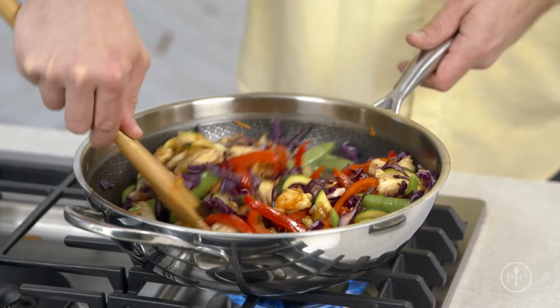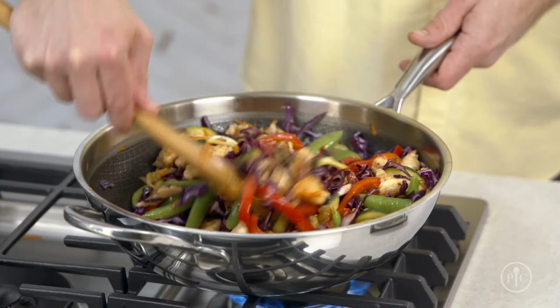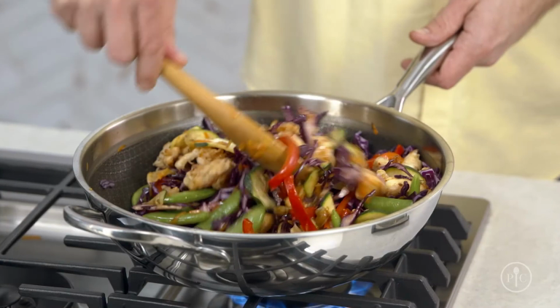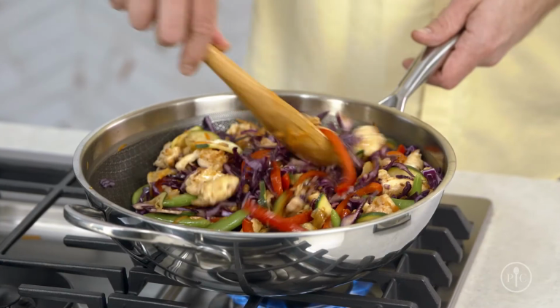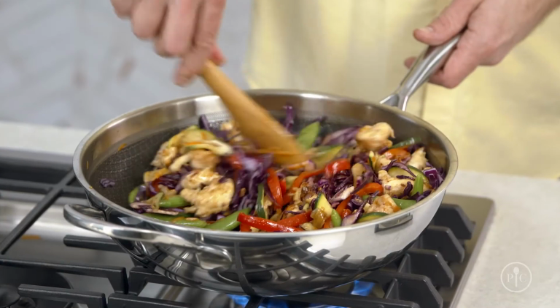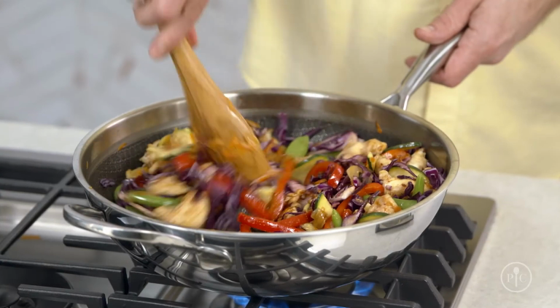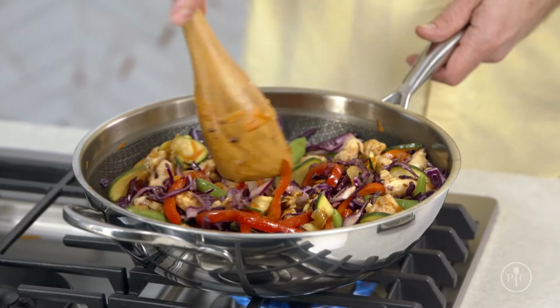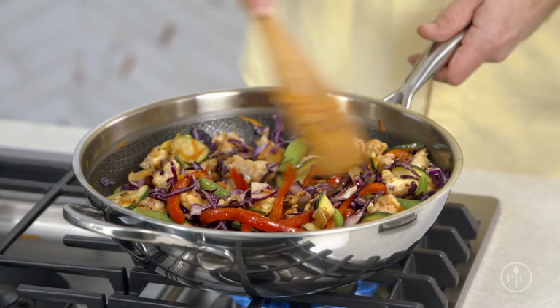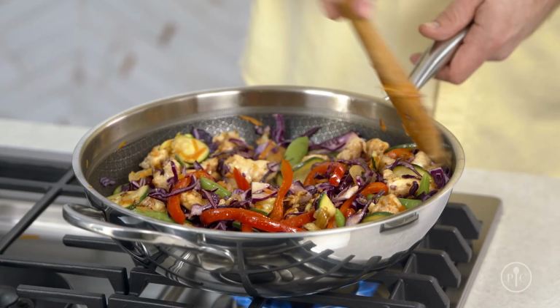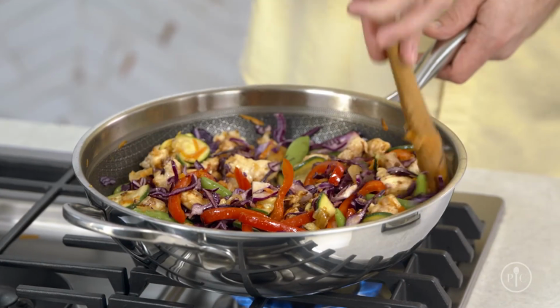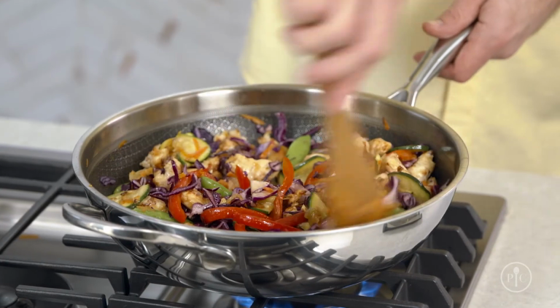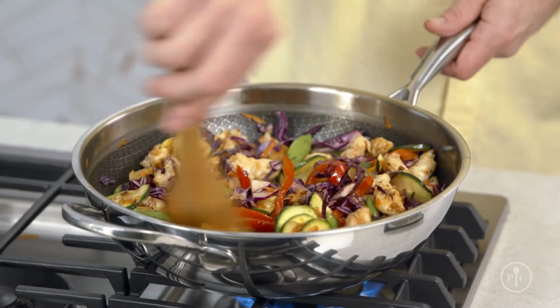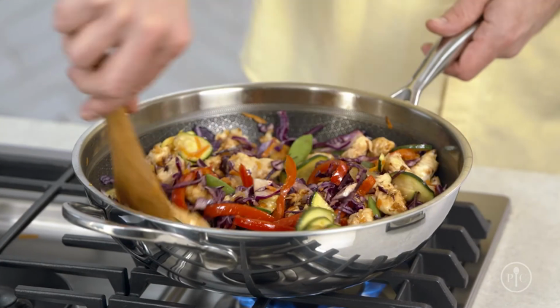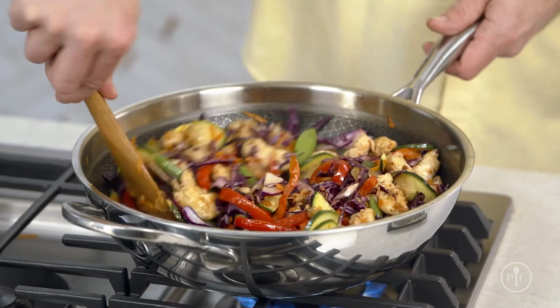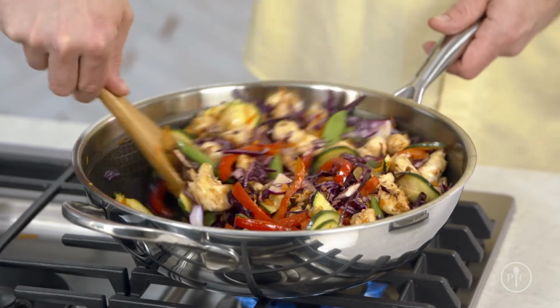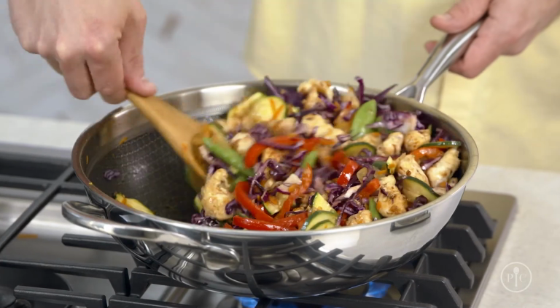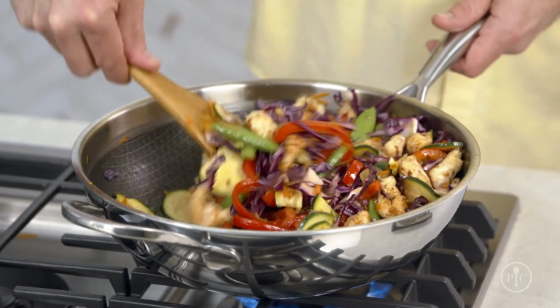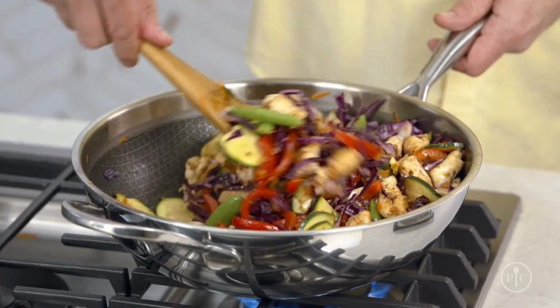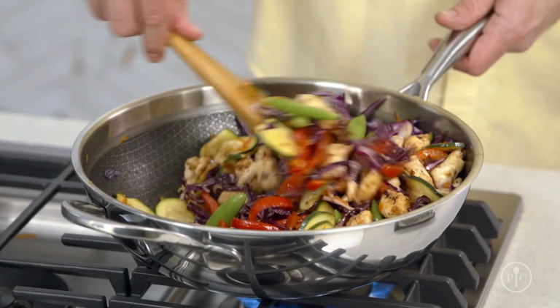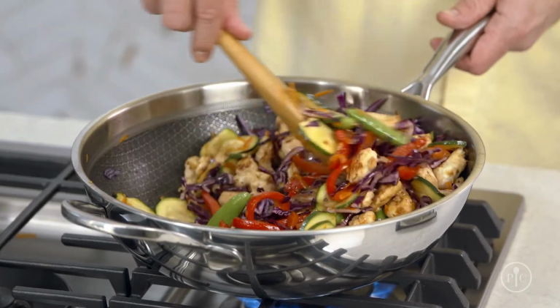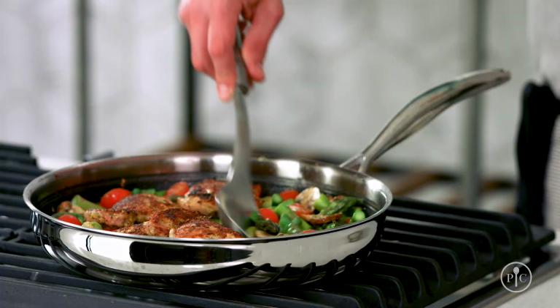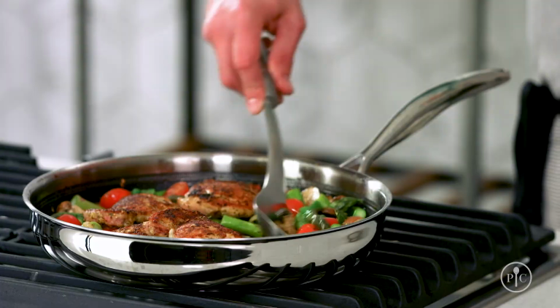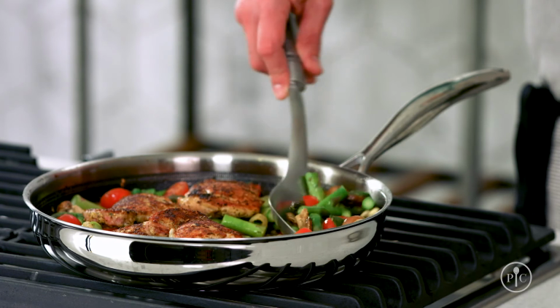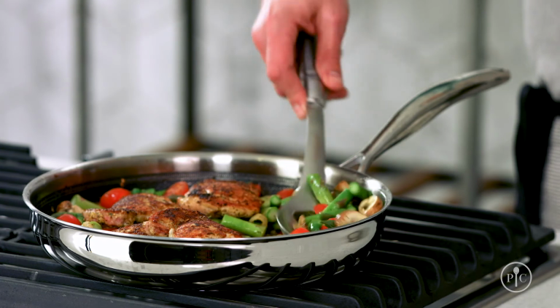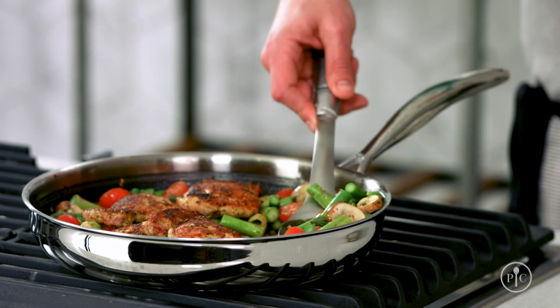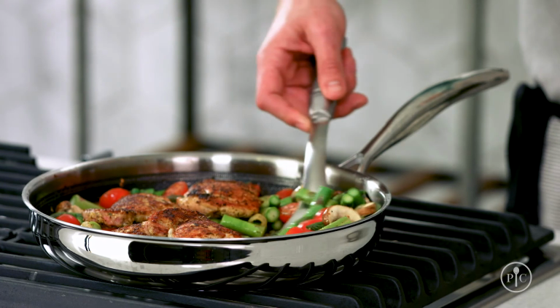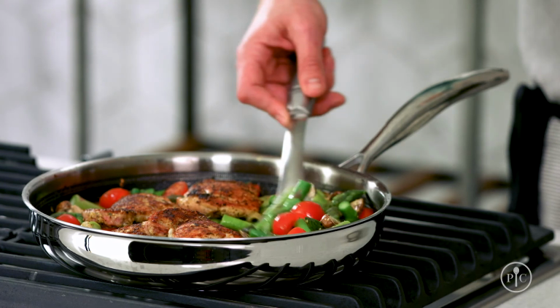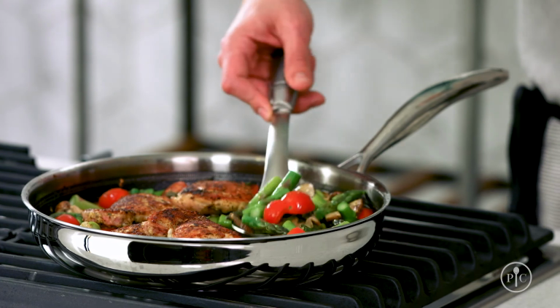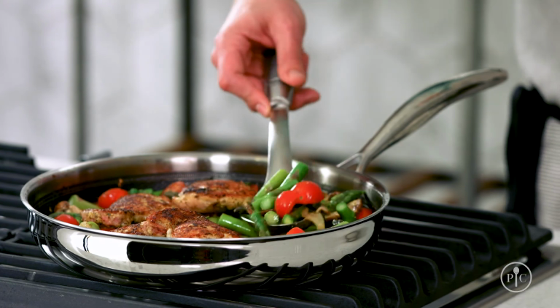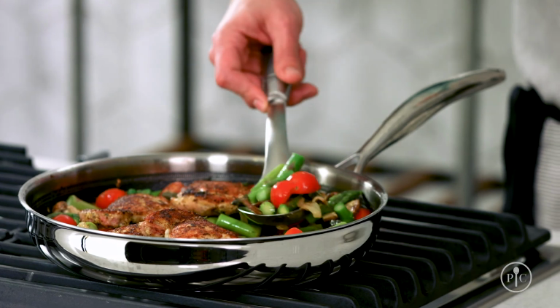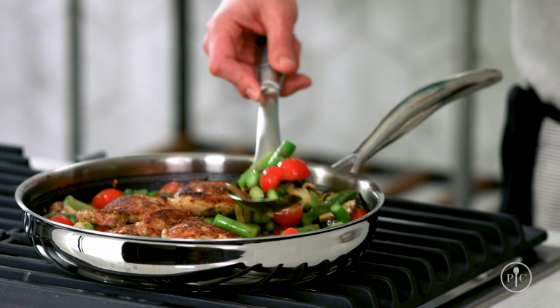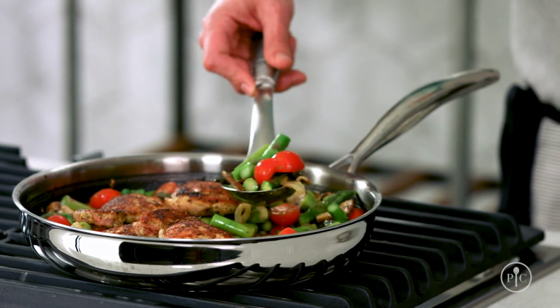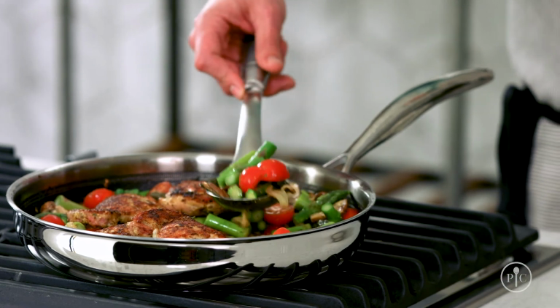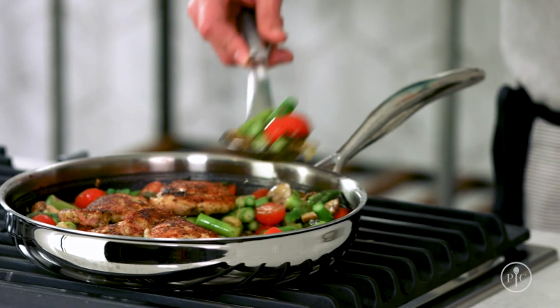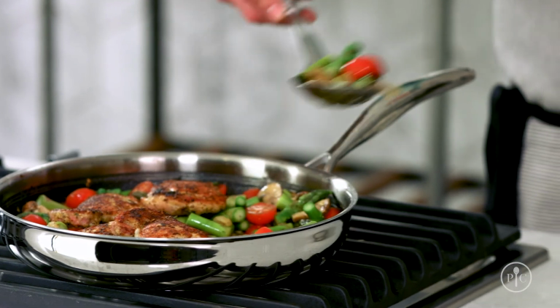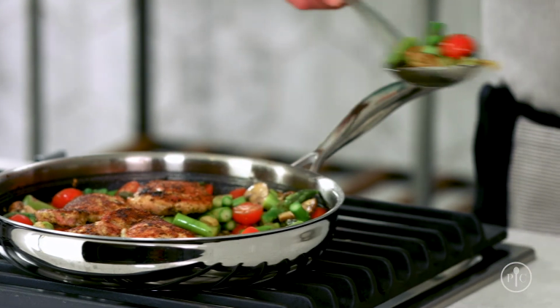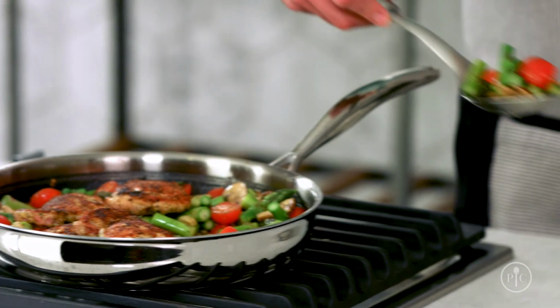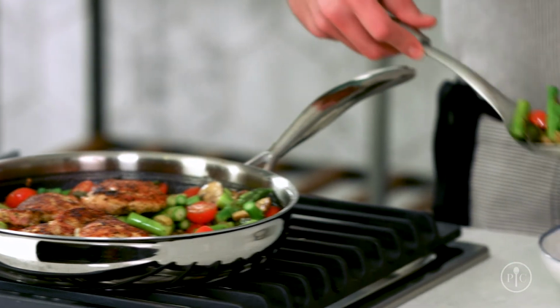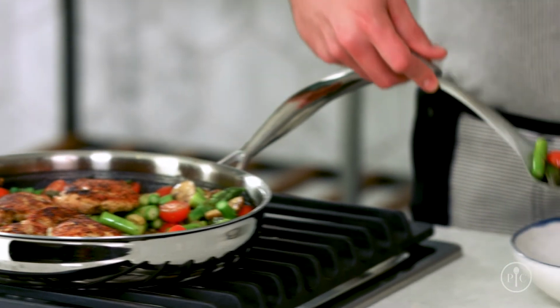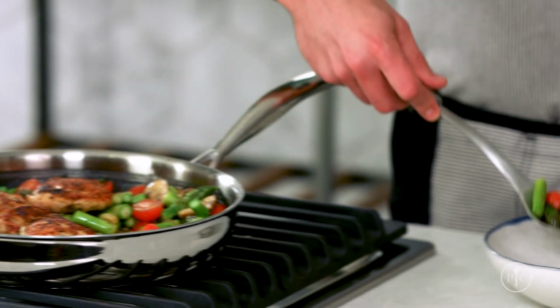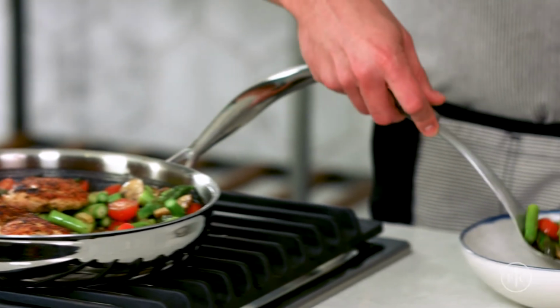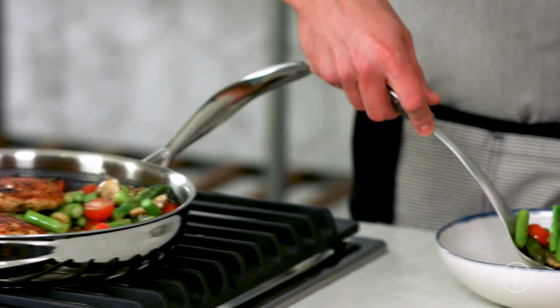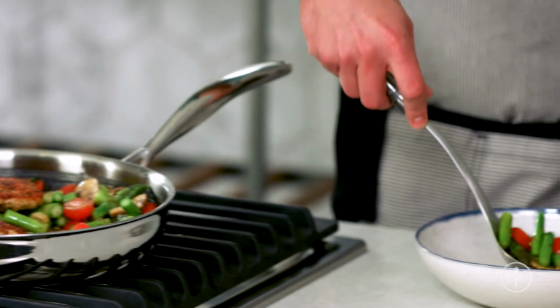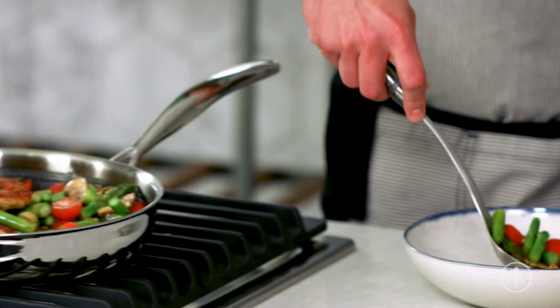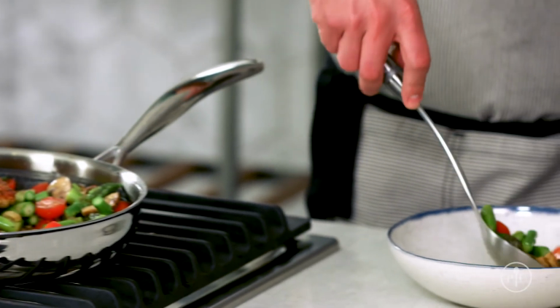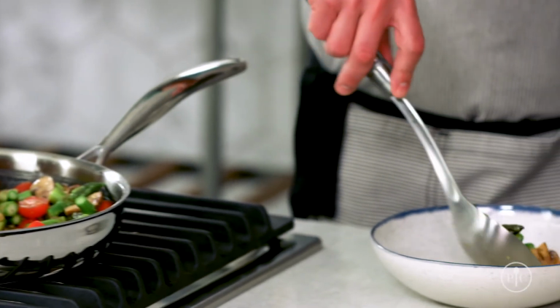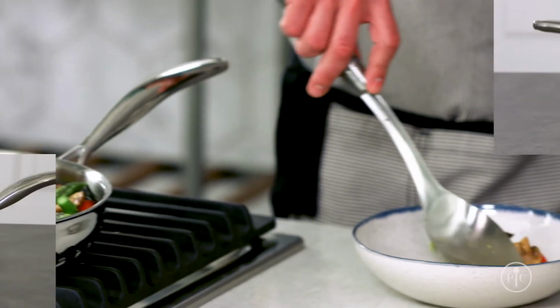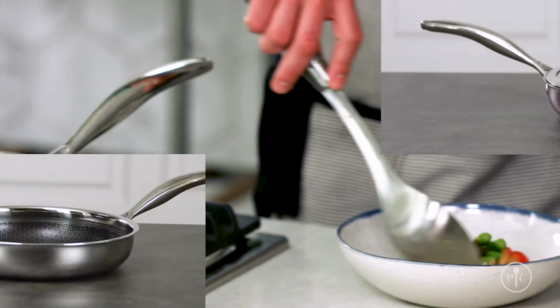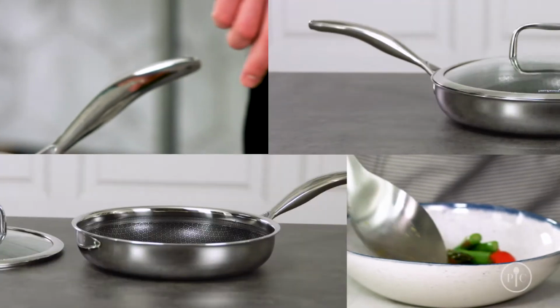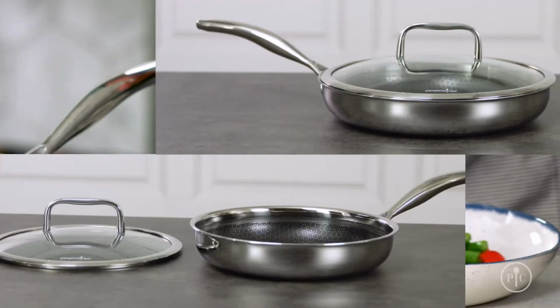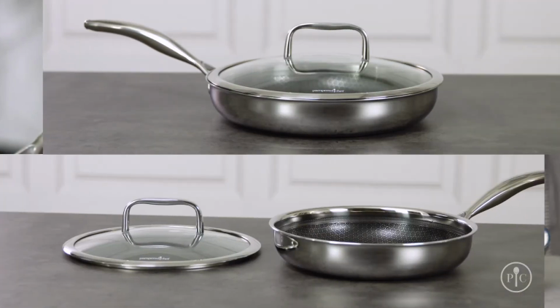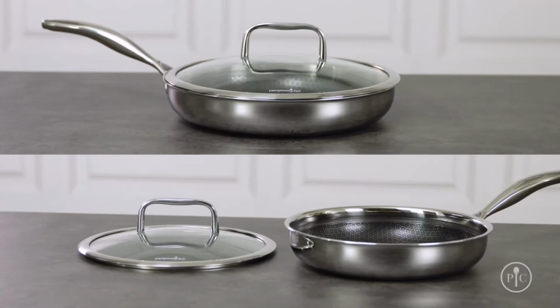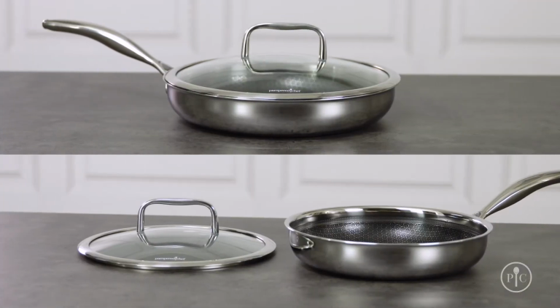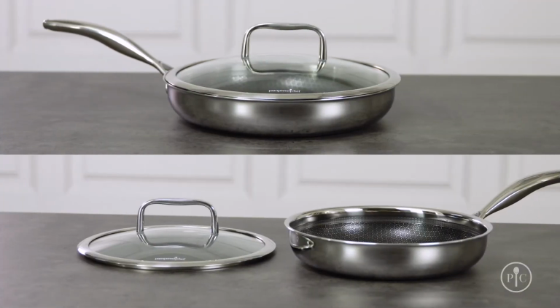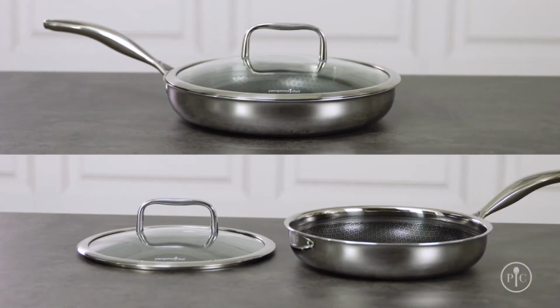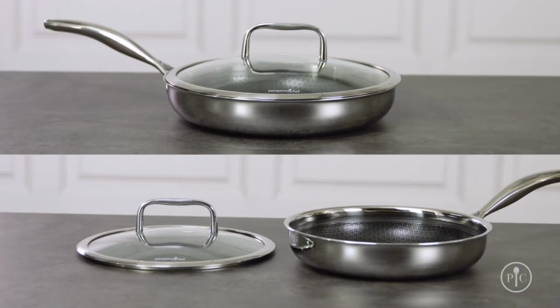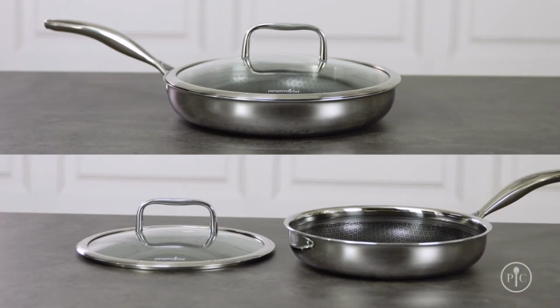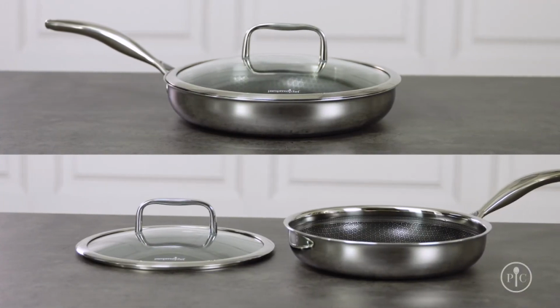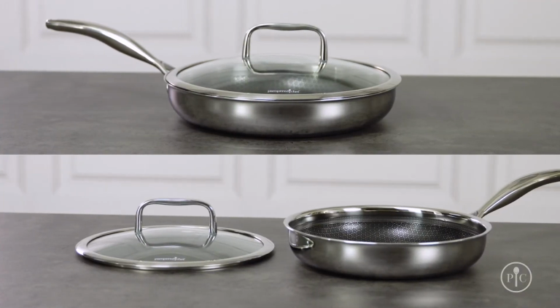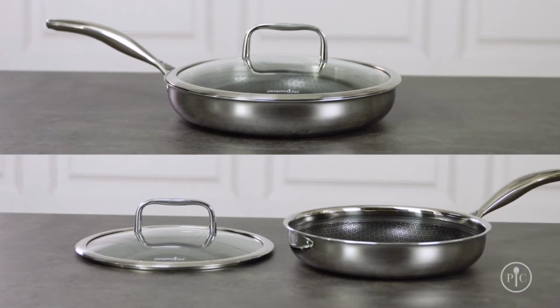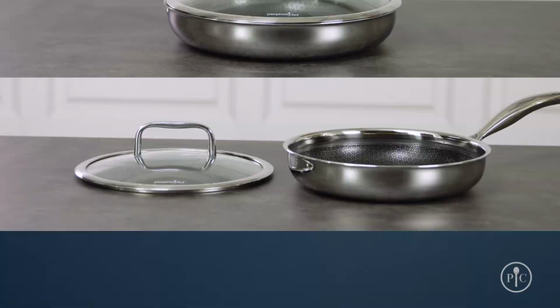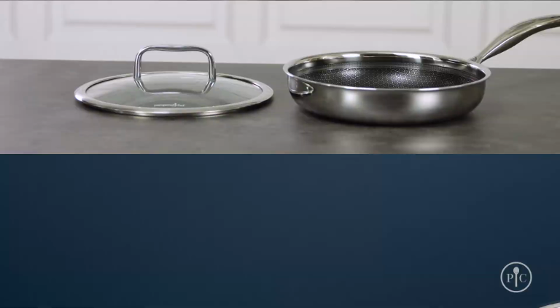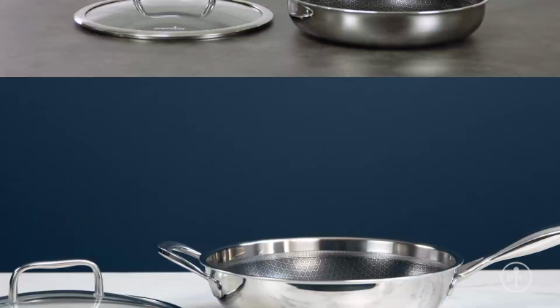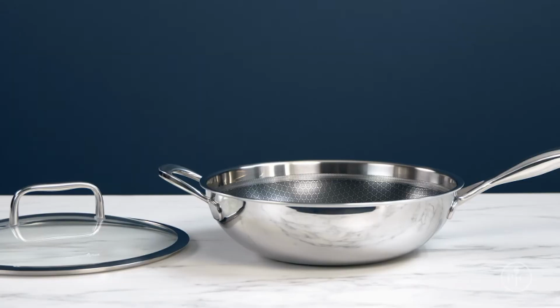Check out the recipes and recipe videos online so you can get to know our new stainless steel nonstick pans. So get cooking.